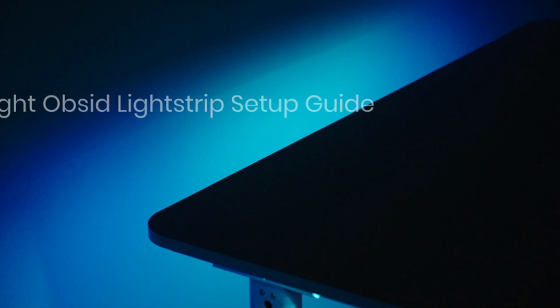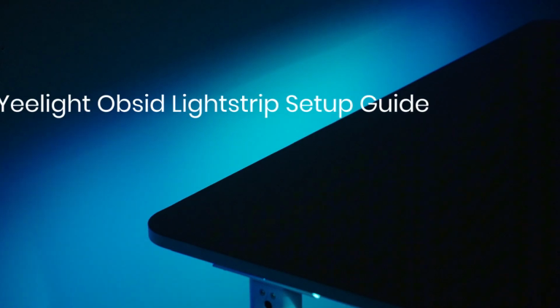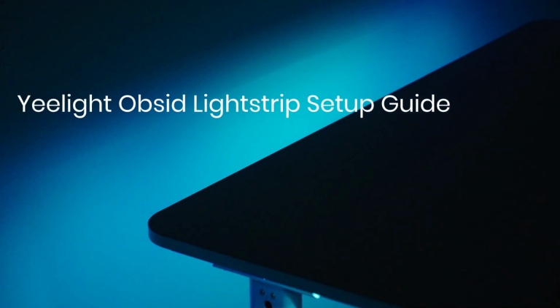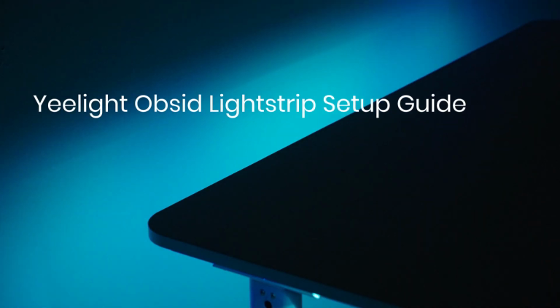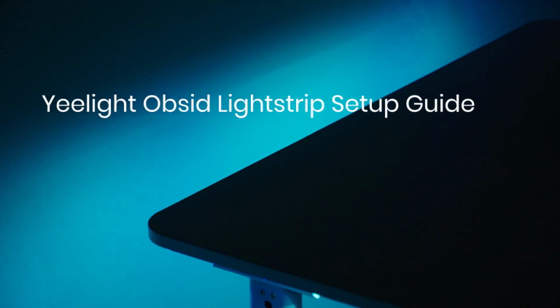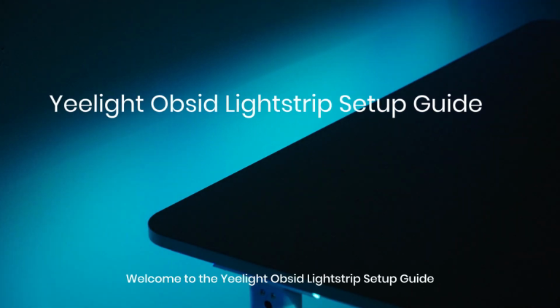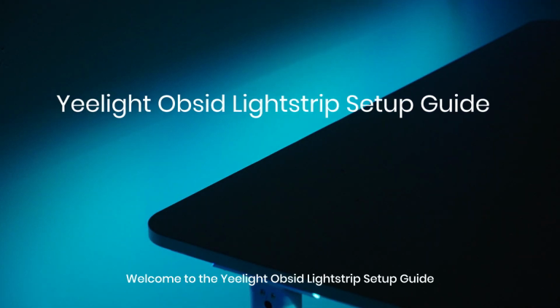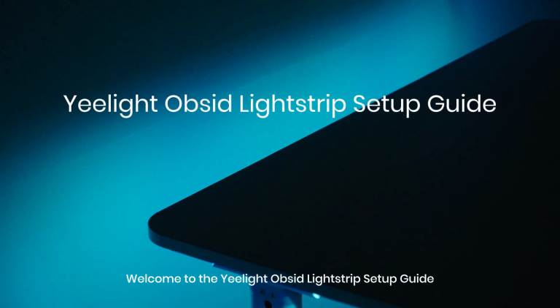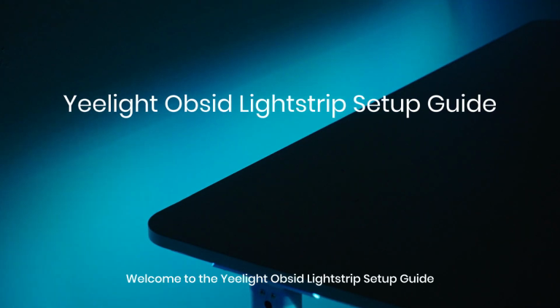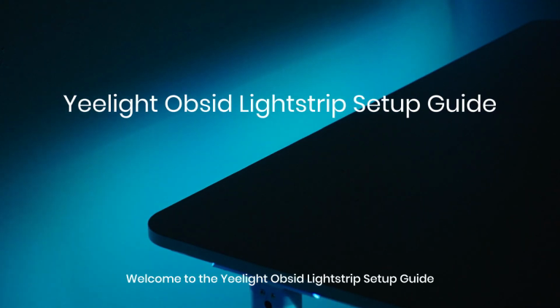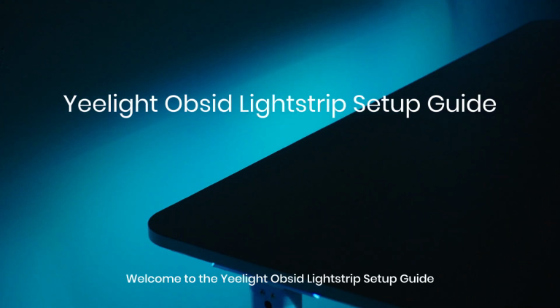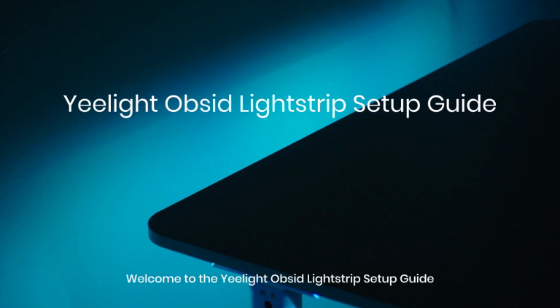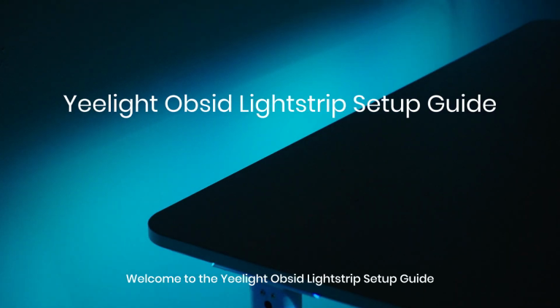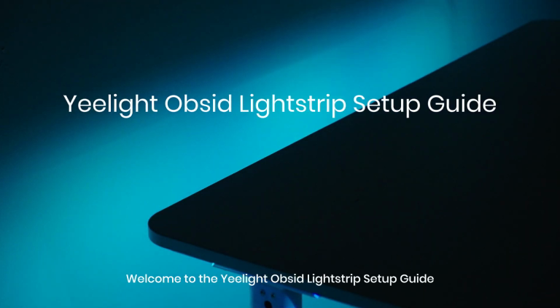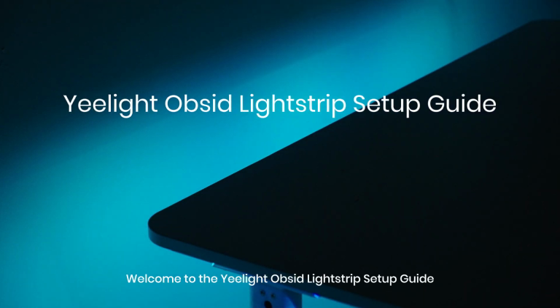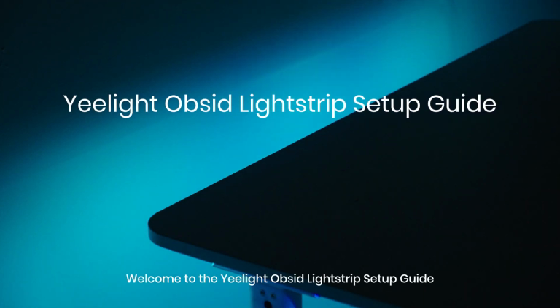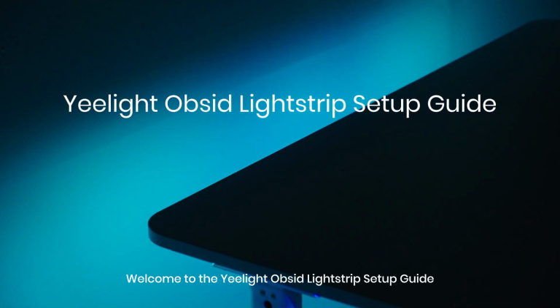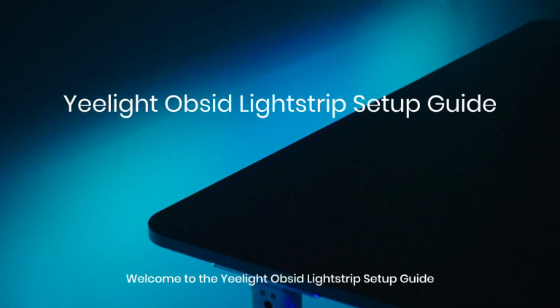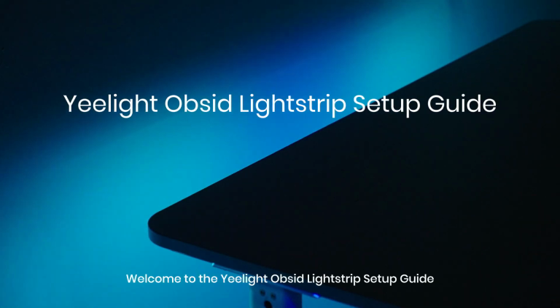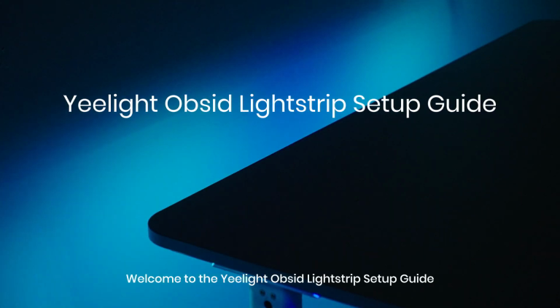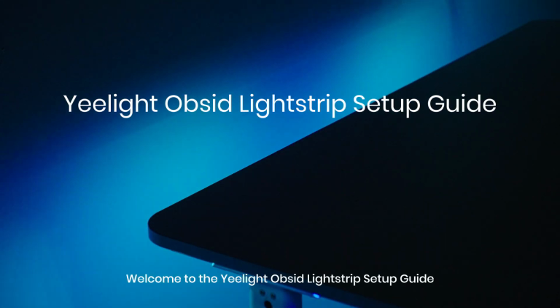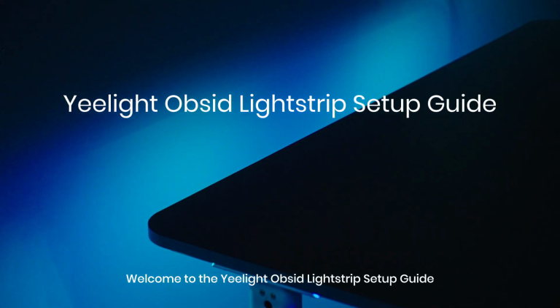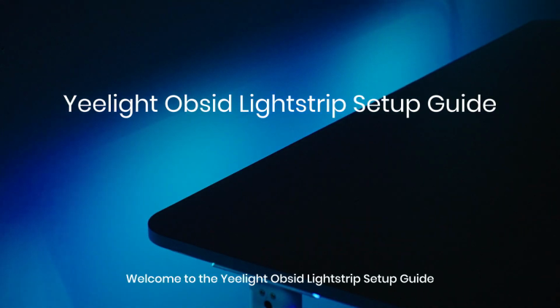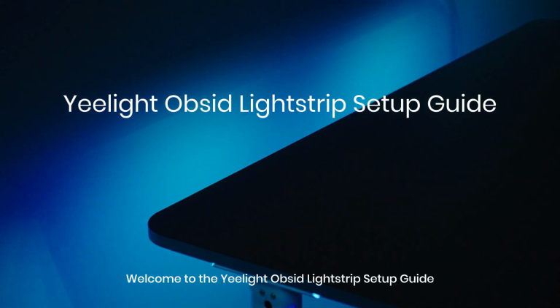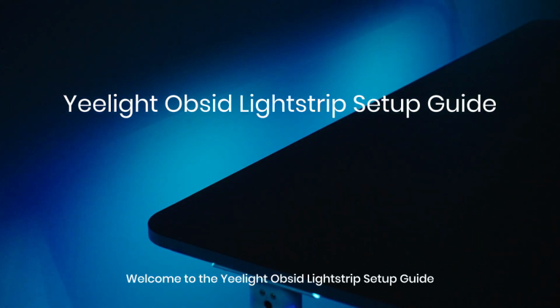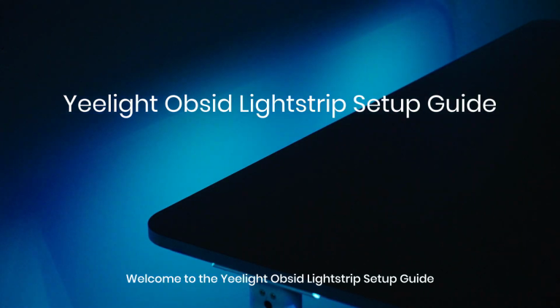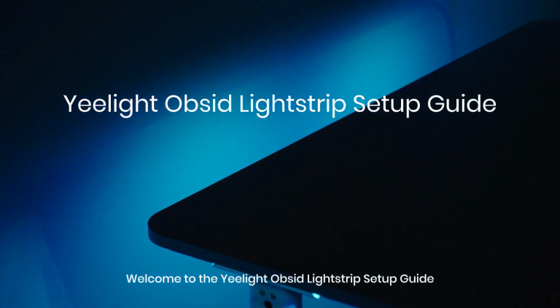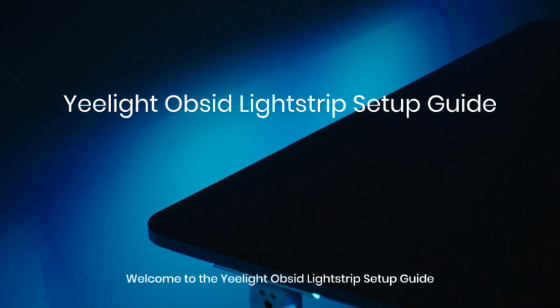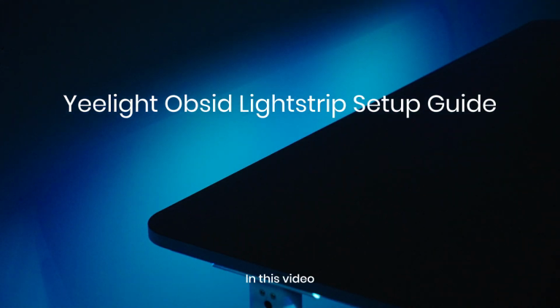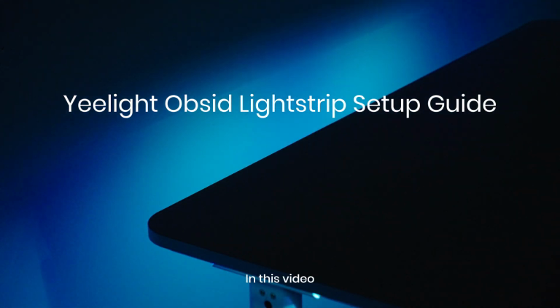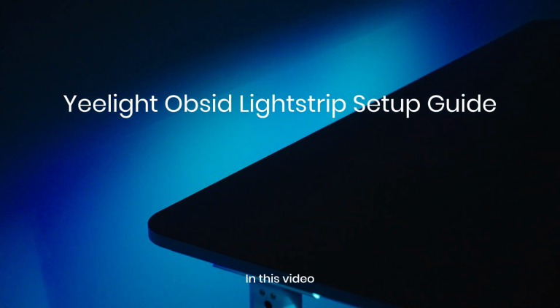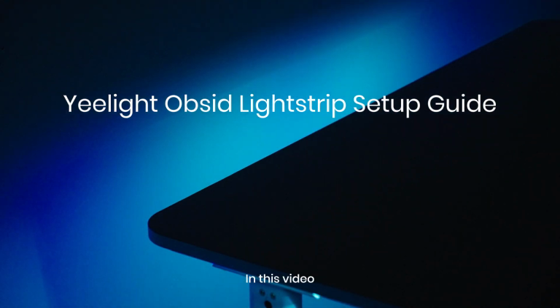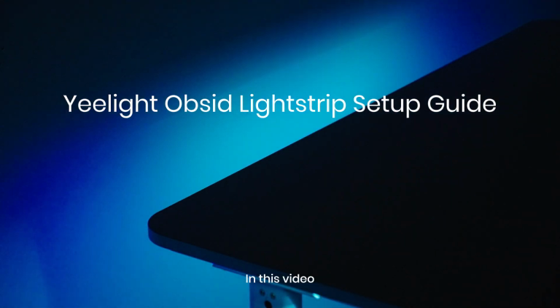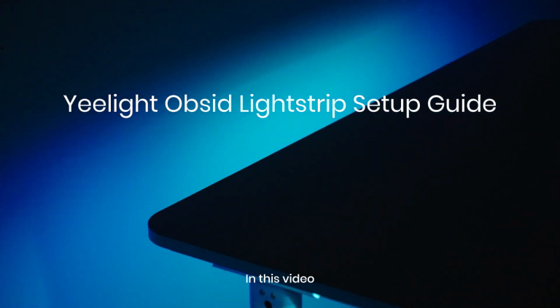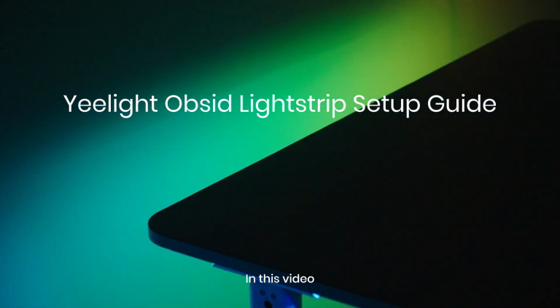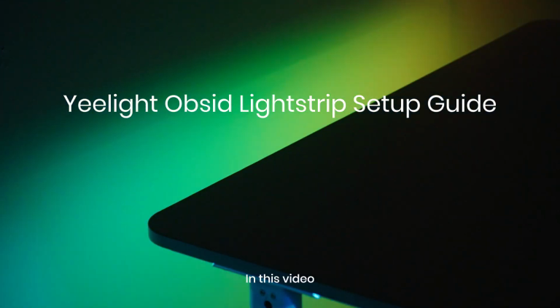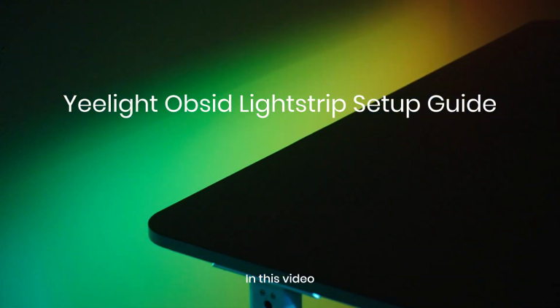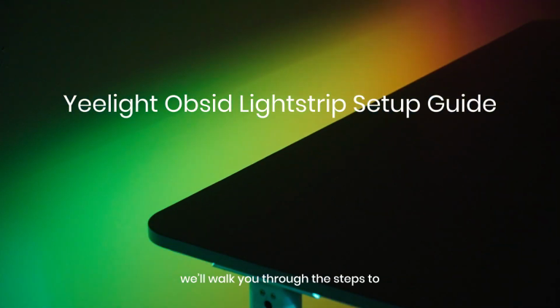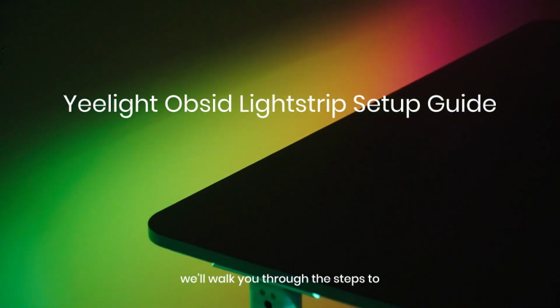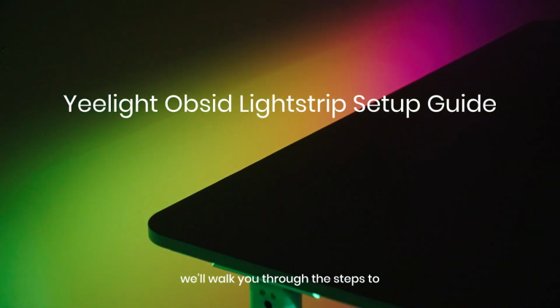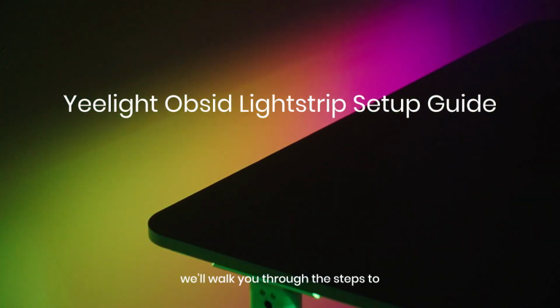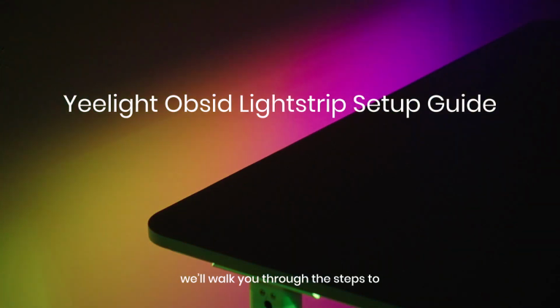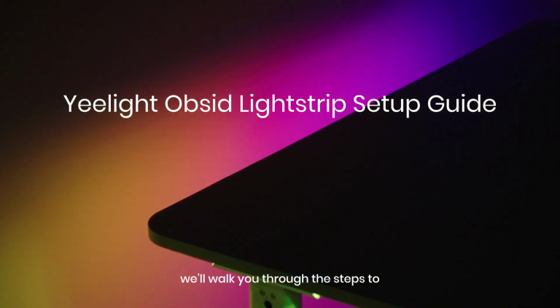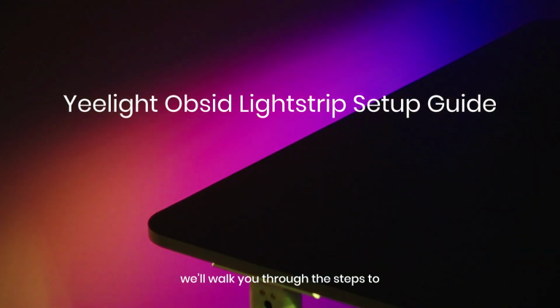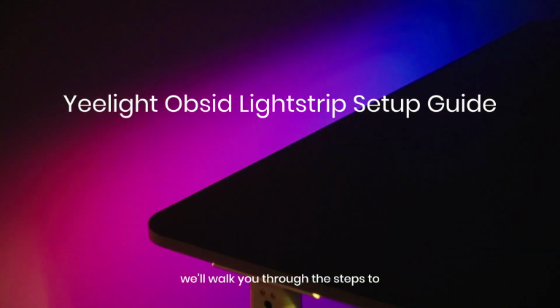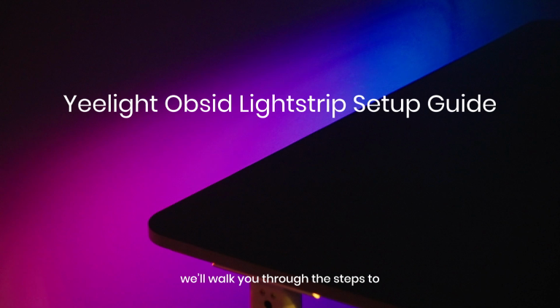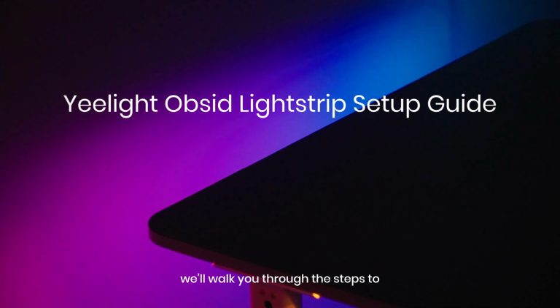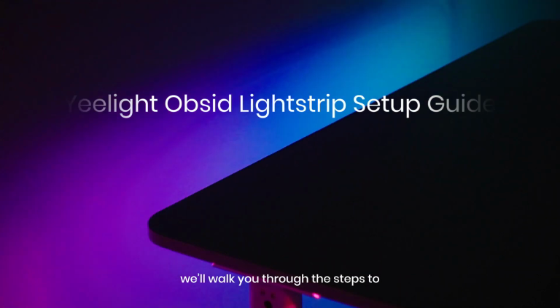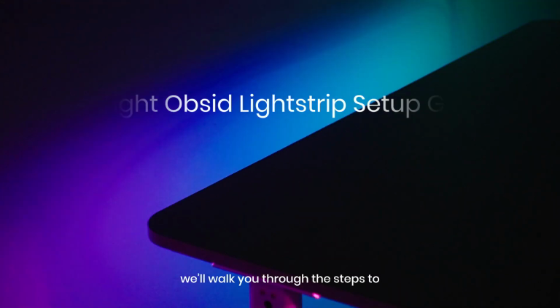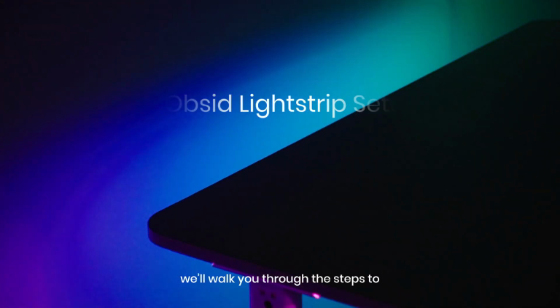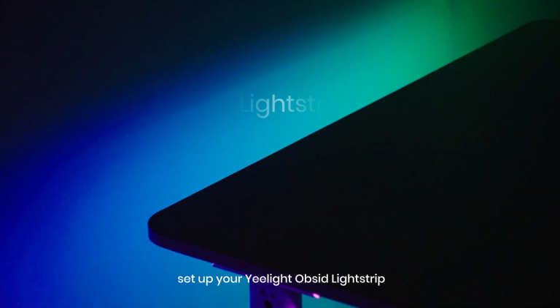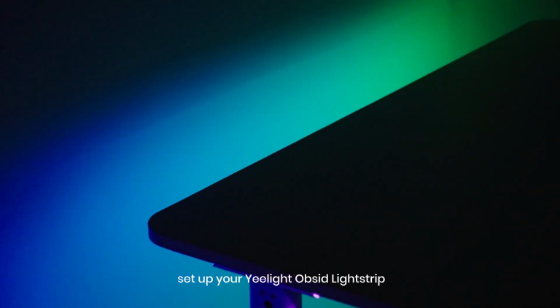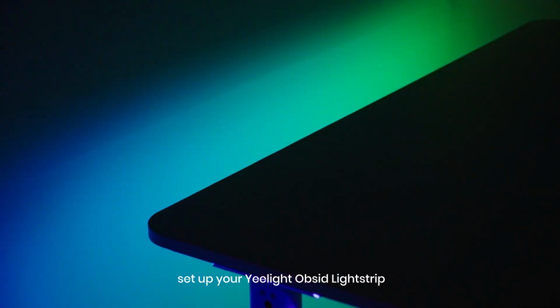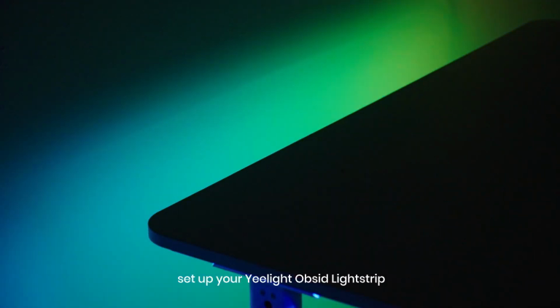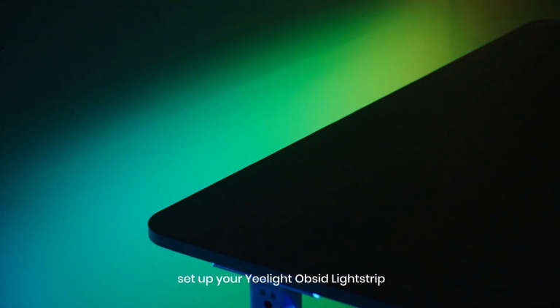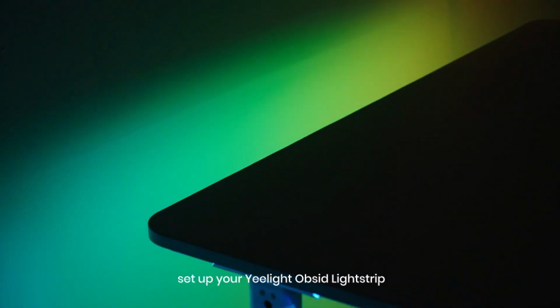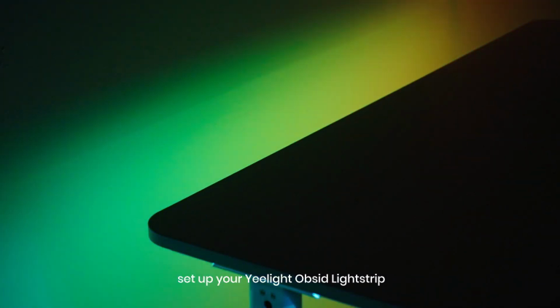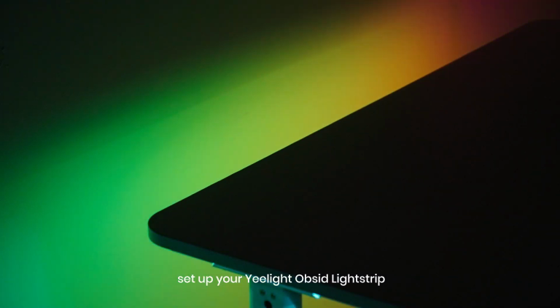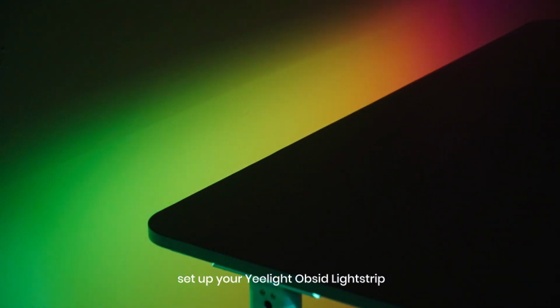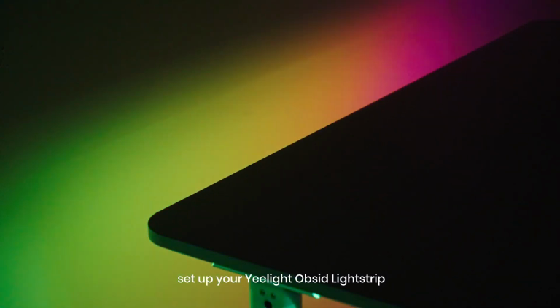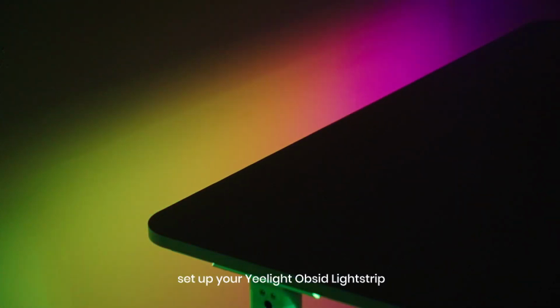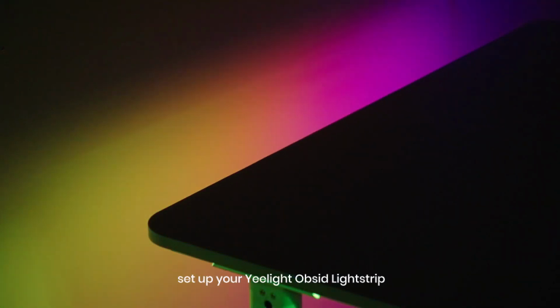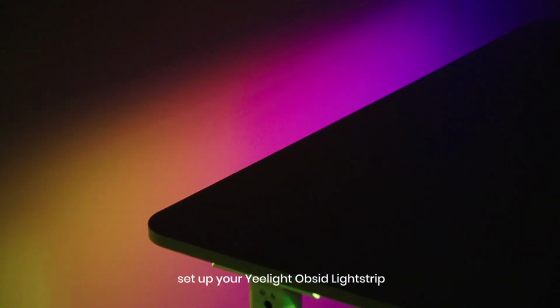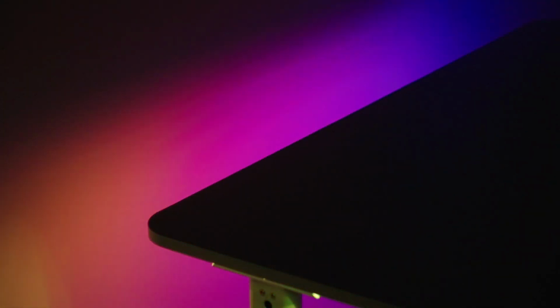Welcome to the Yeelight Opsid Lightstrip Setup Guide. In this video, we'll walk you through the steps to set up your Yeelight Opsid Lightstrip.